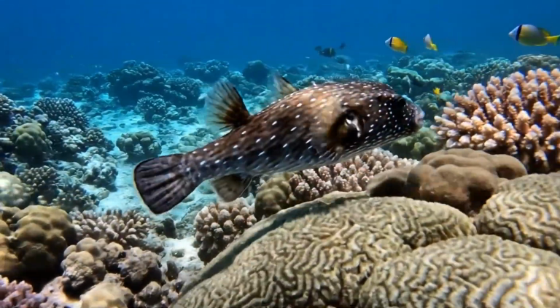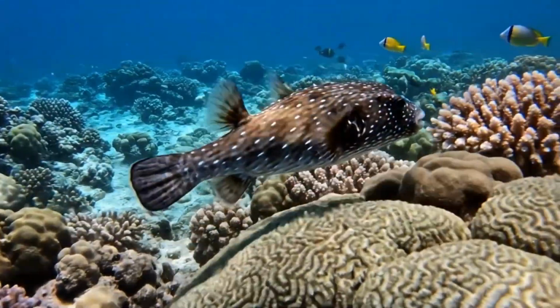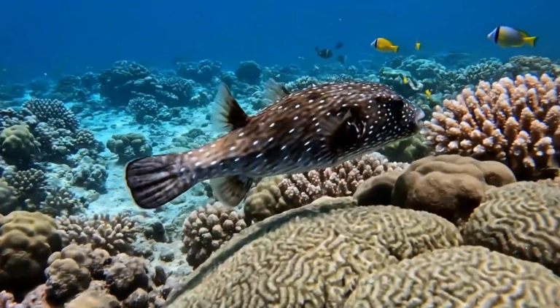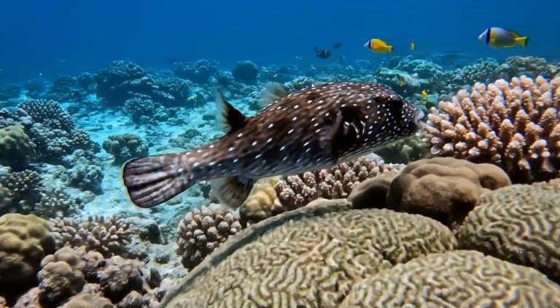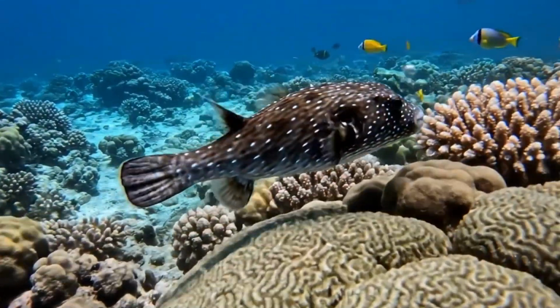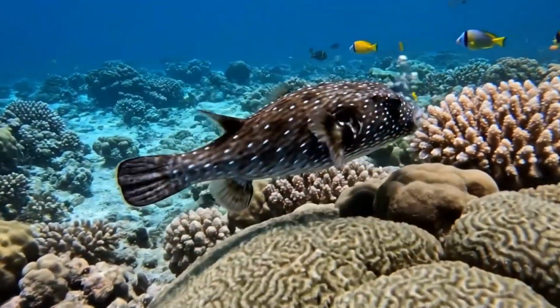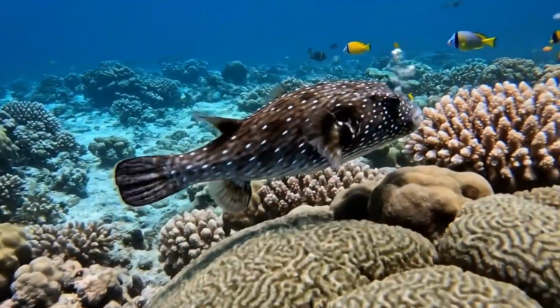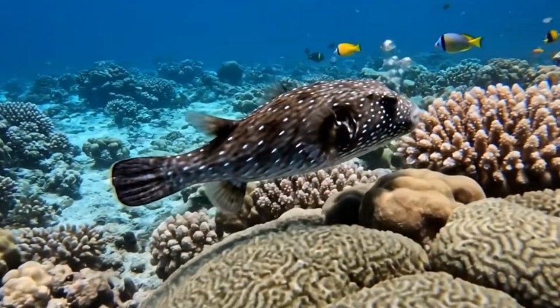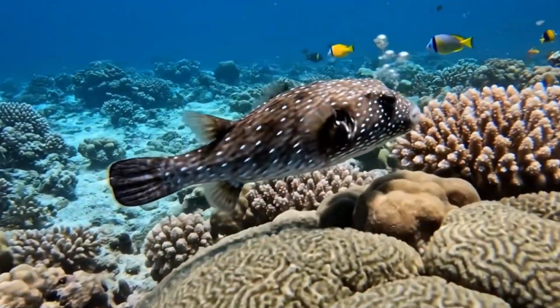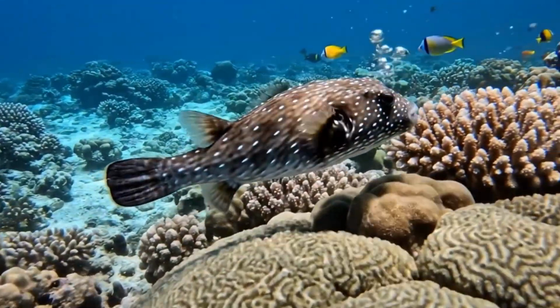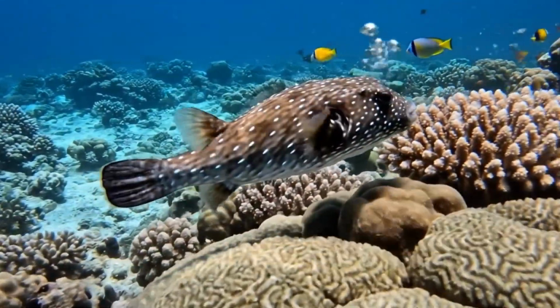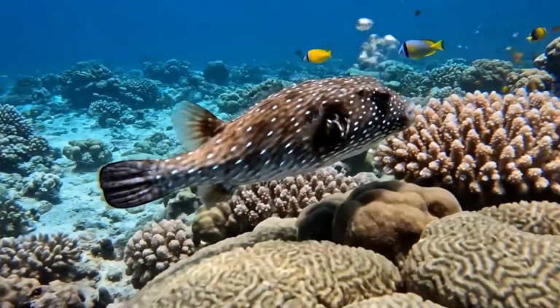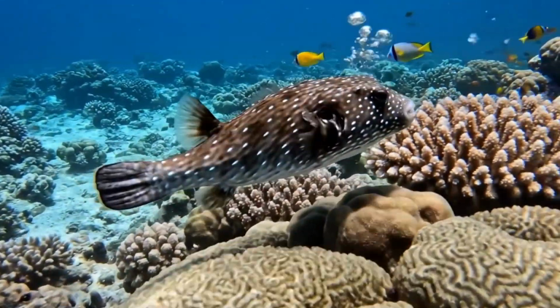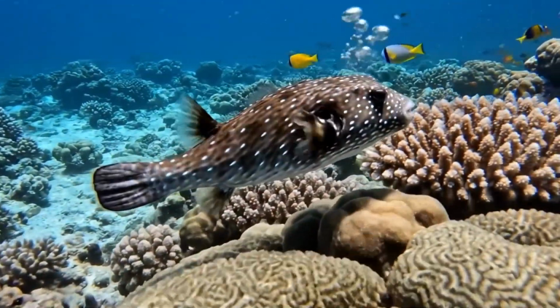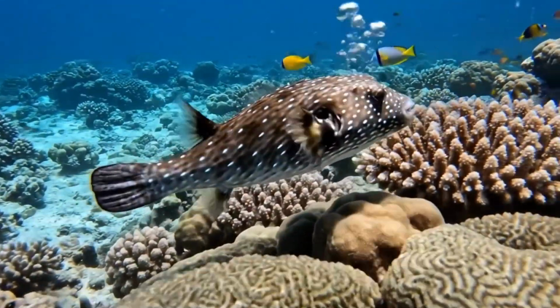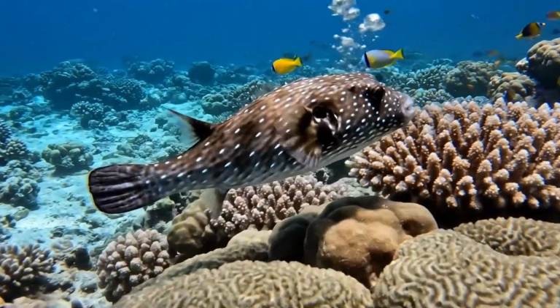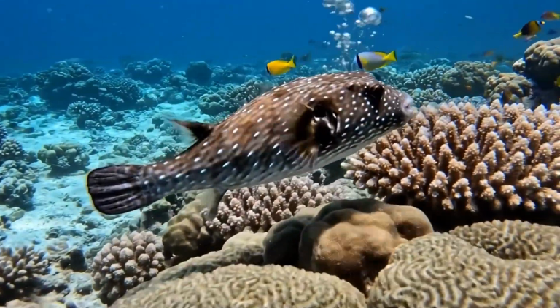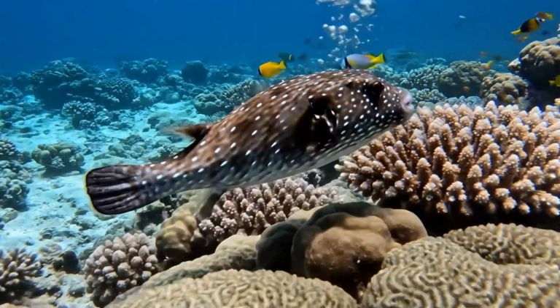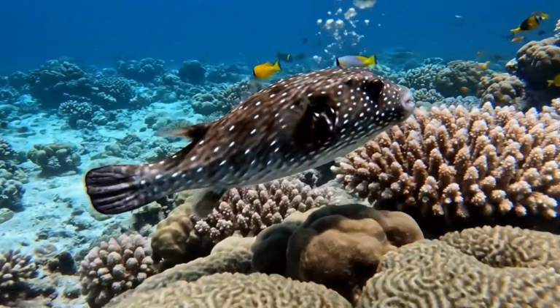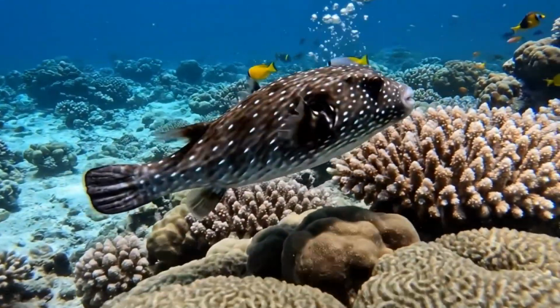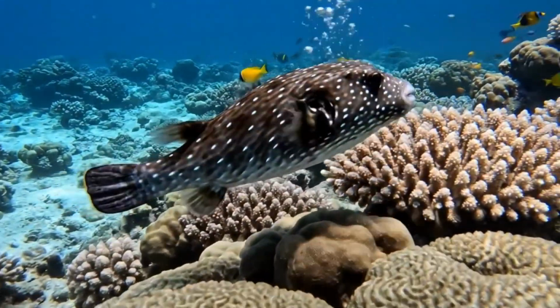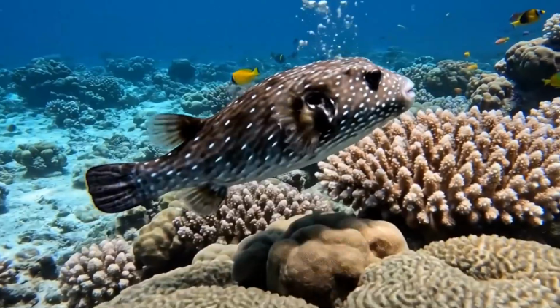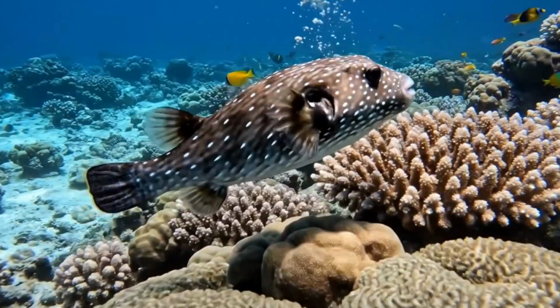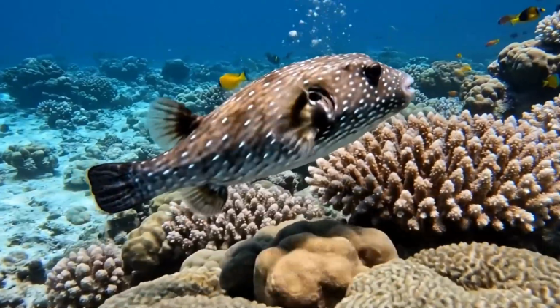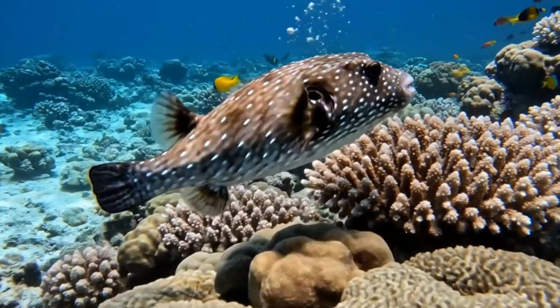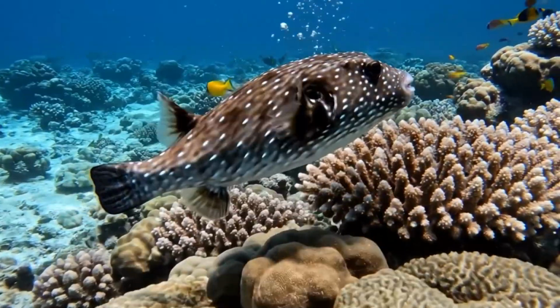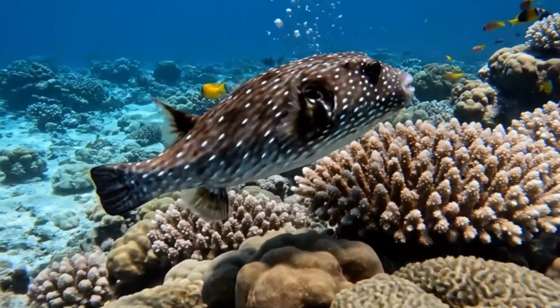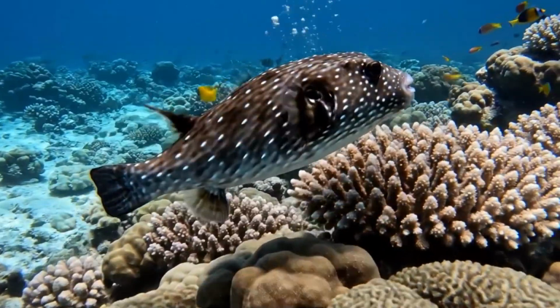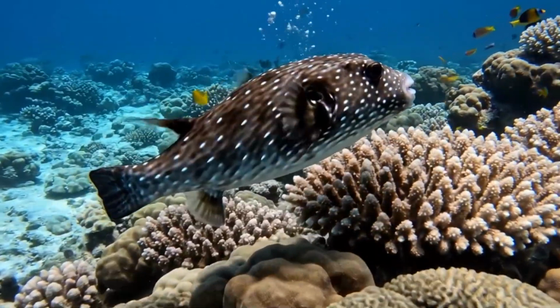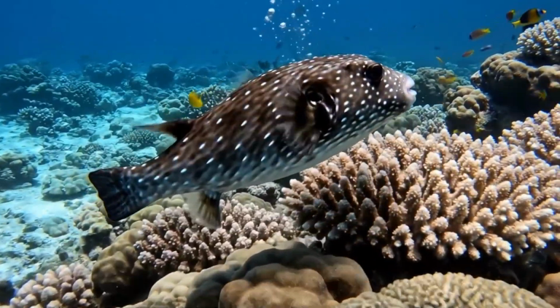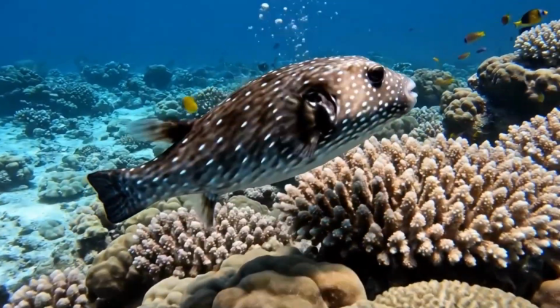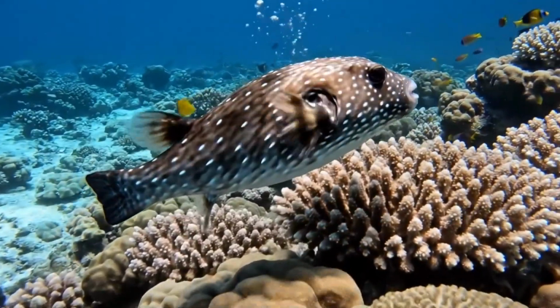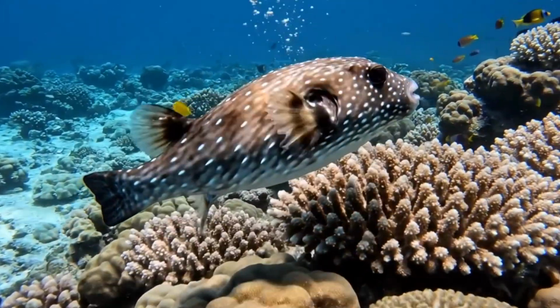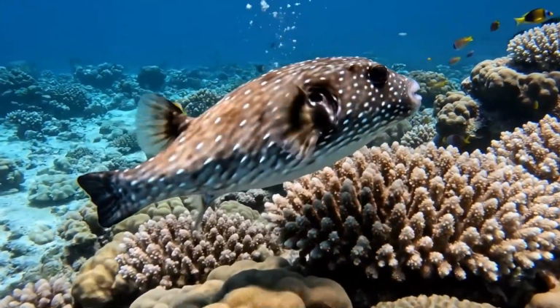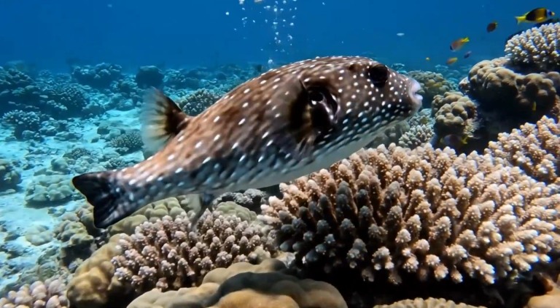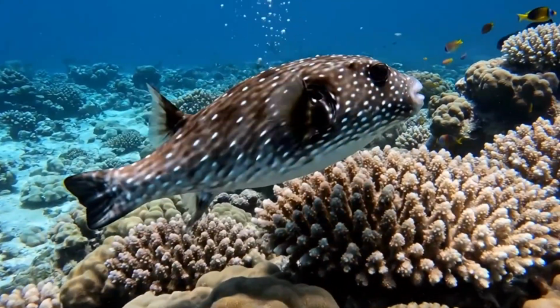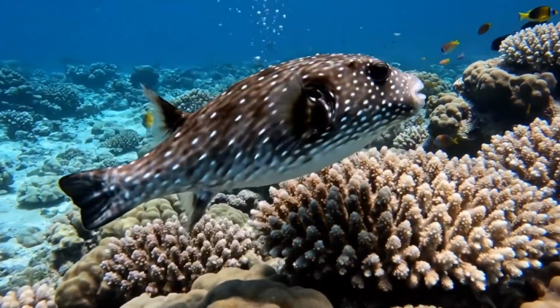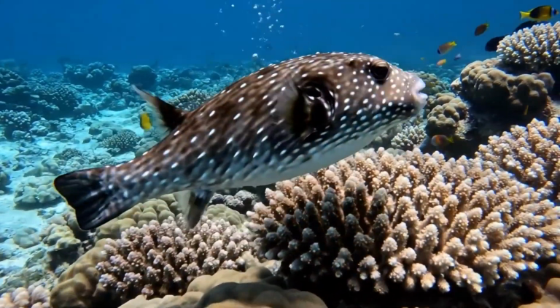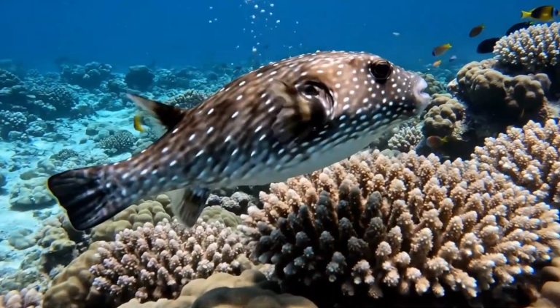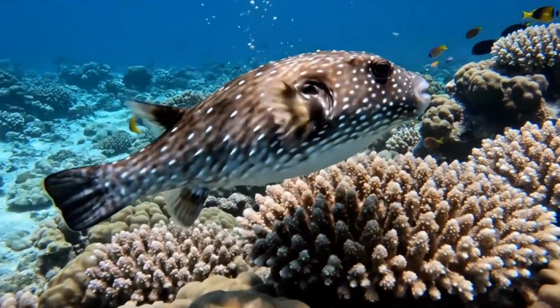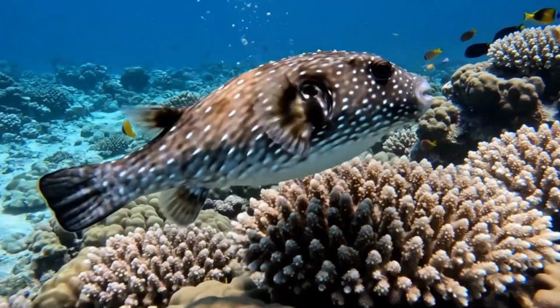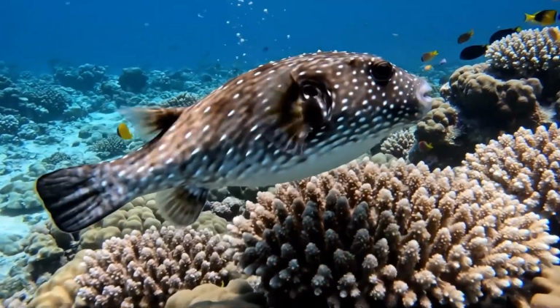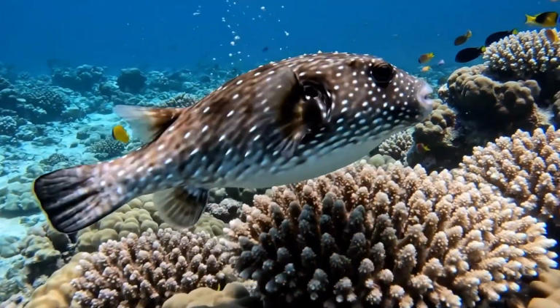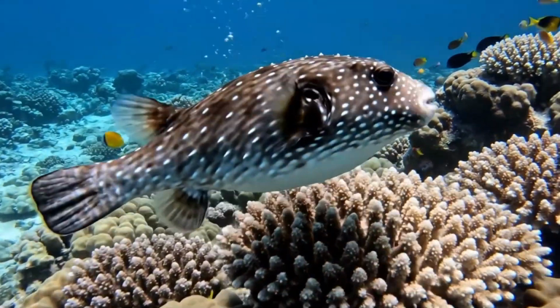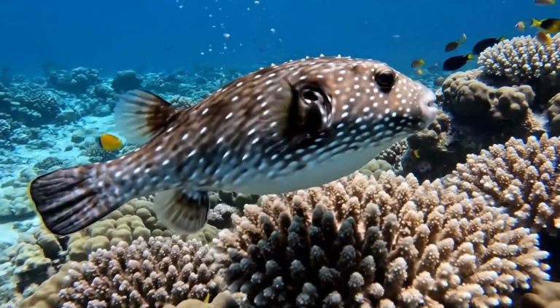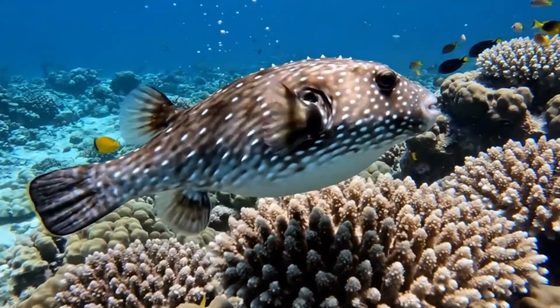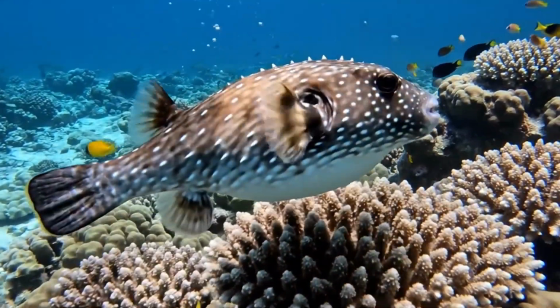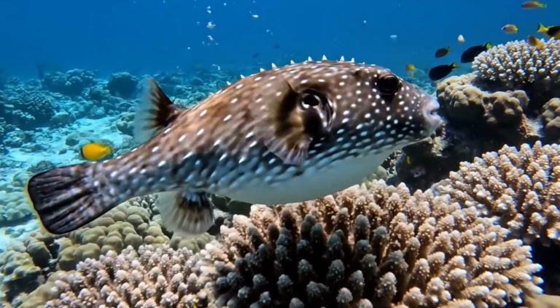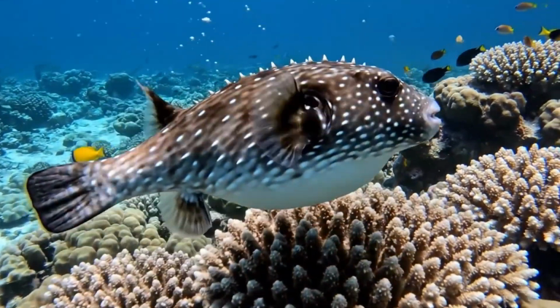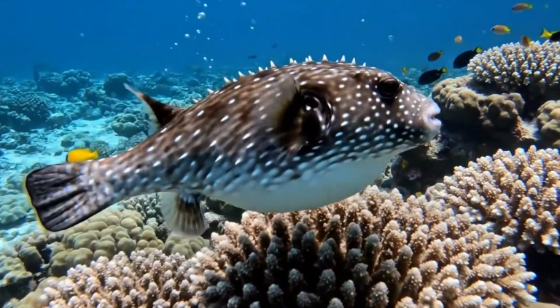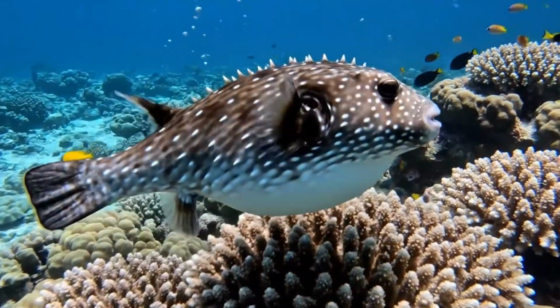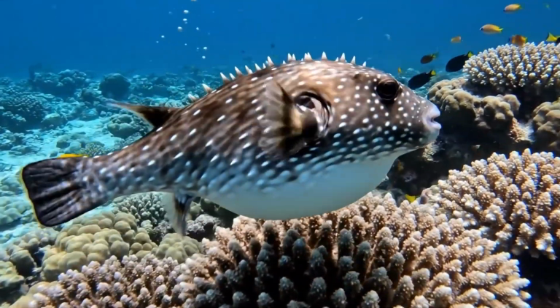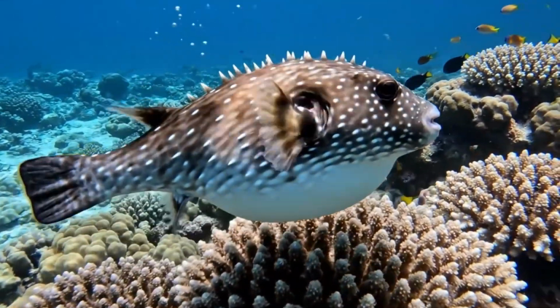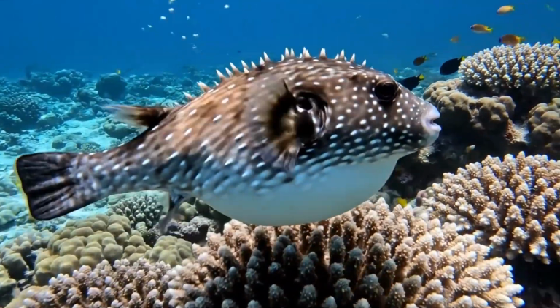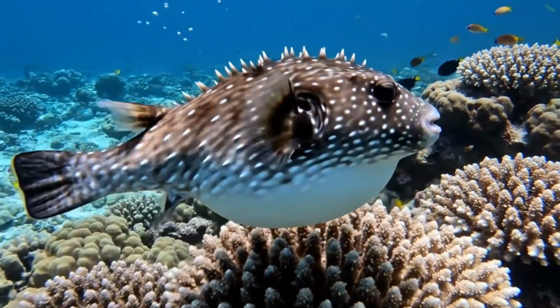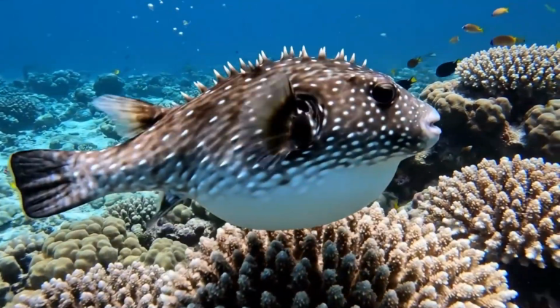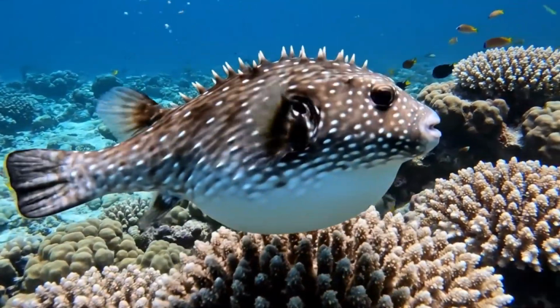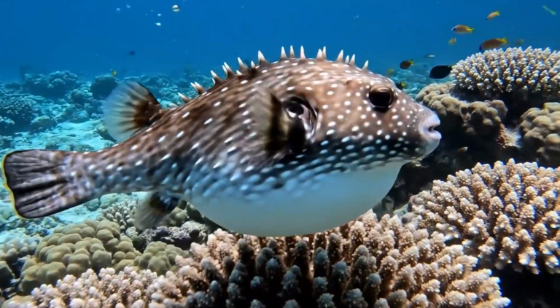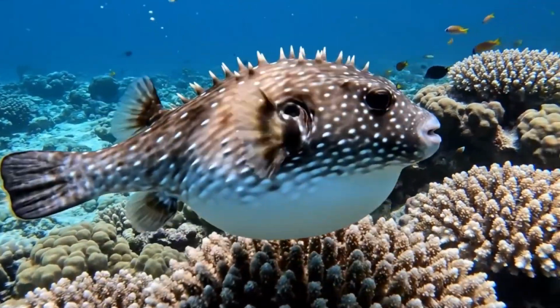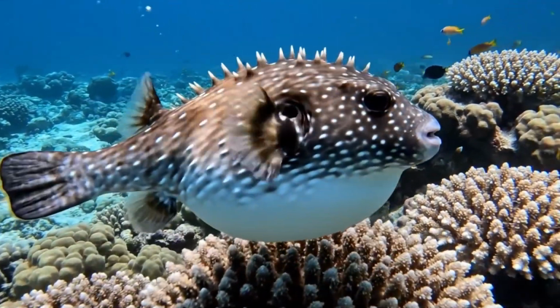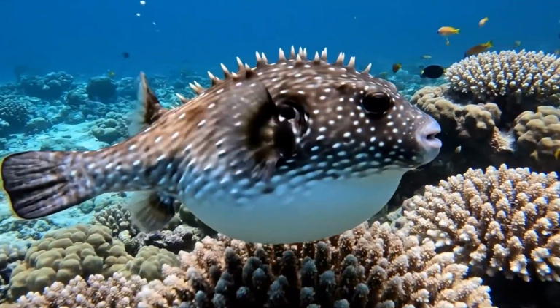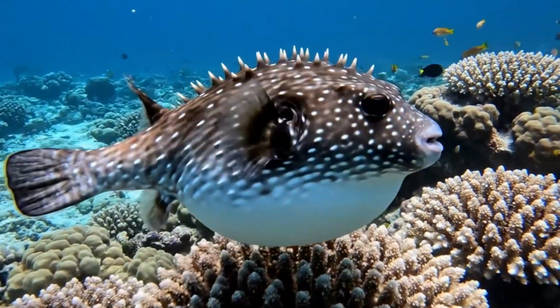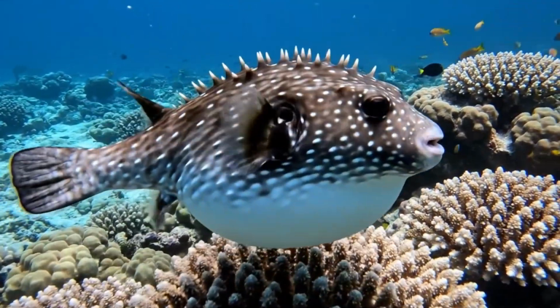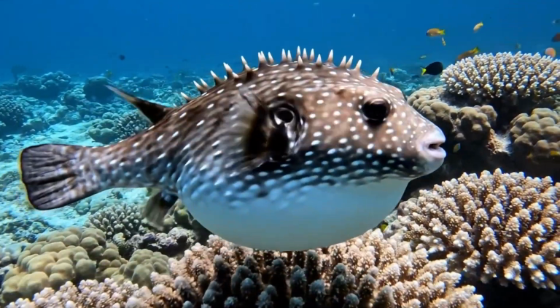This is a puffer fish. It fills with air when scared and has strong toxins inside its body.